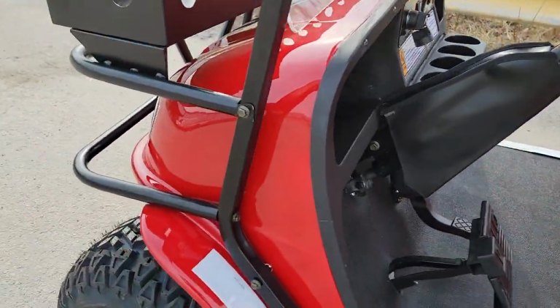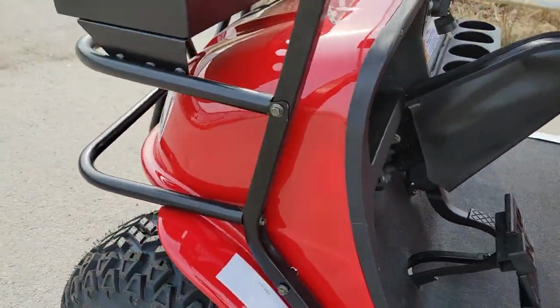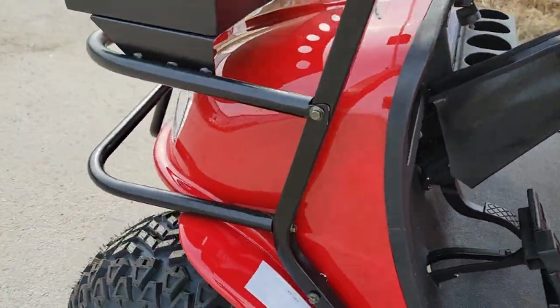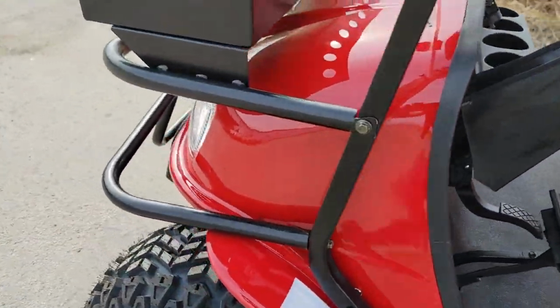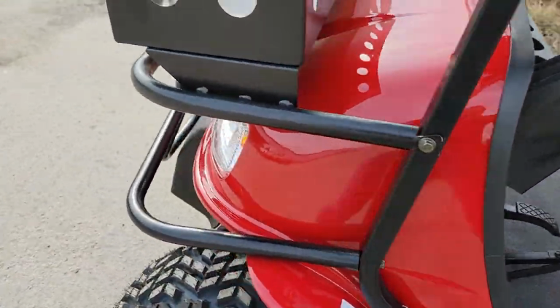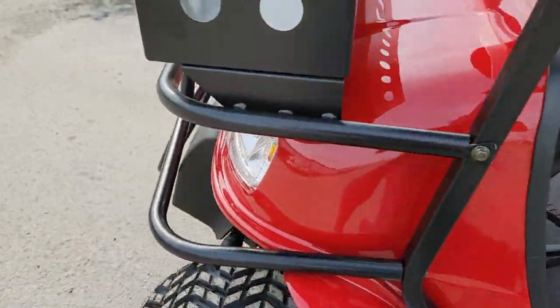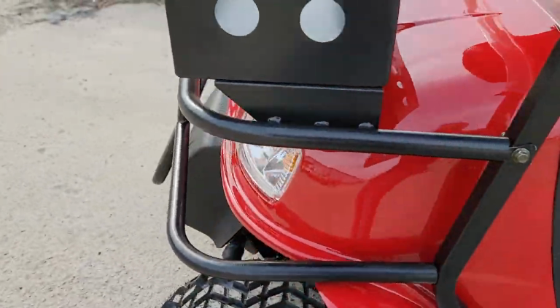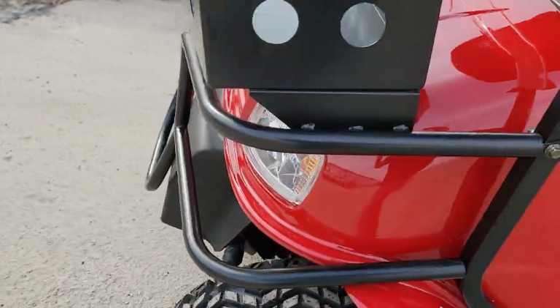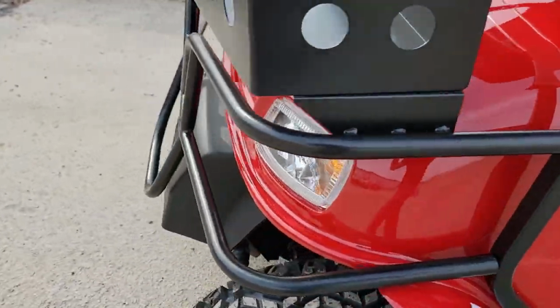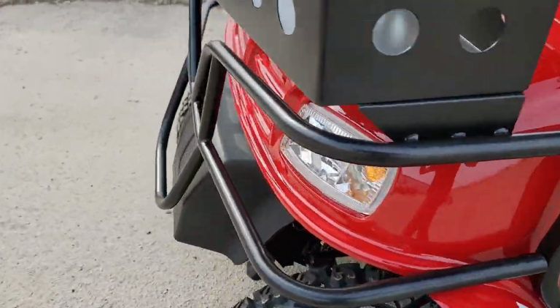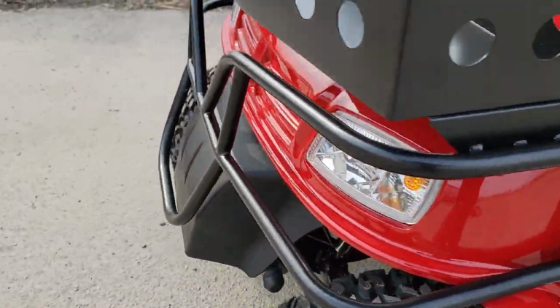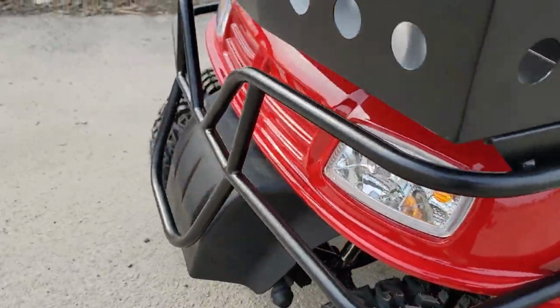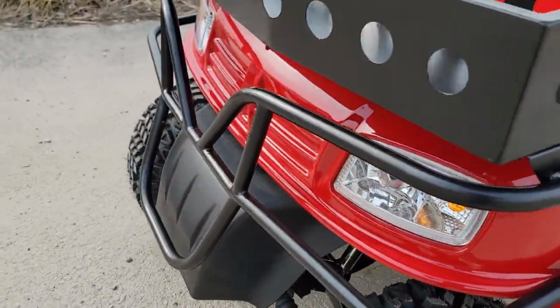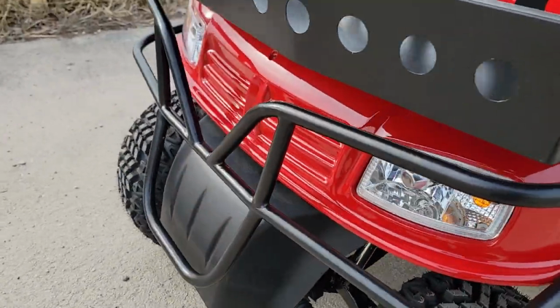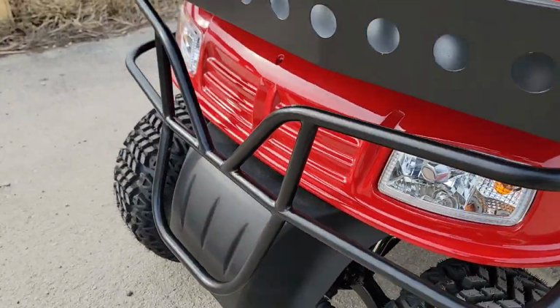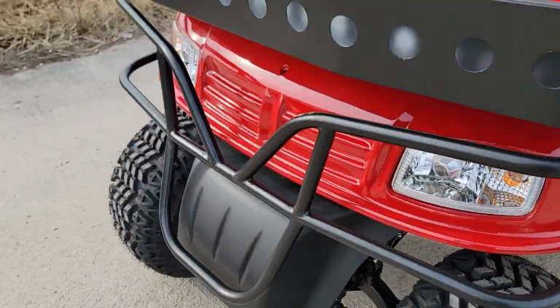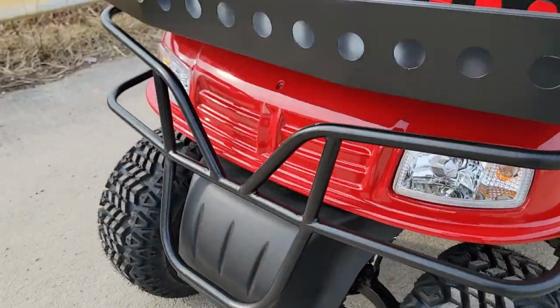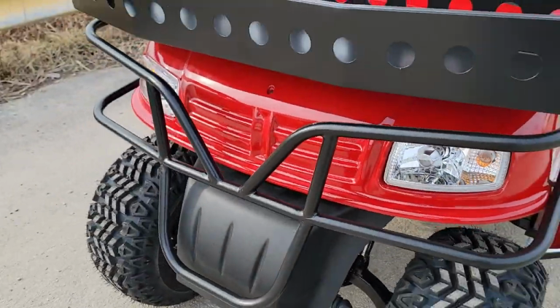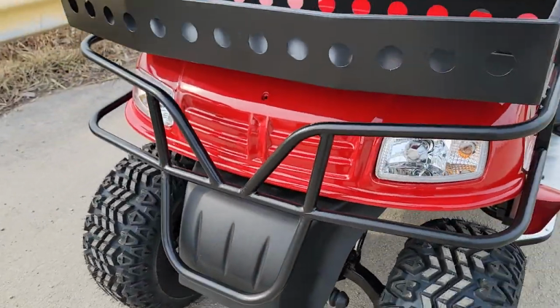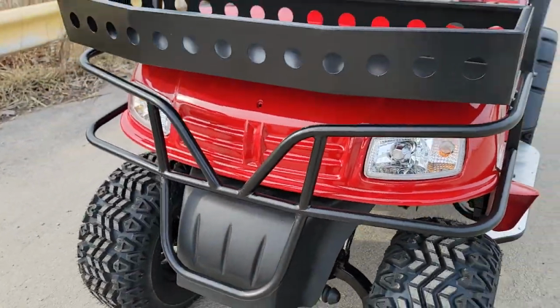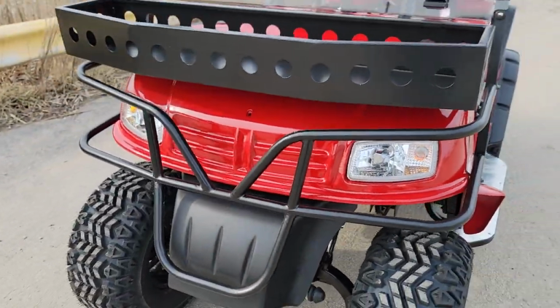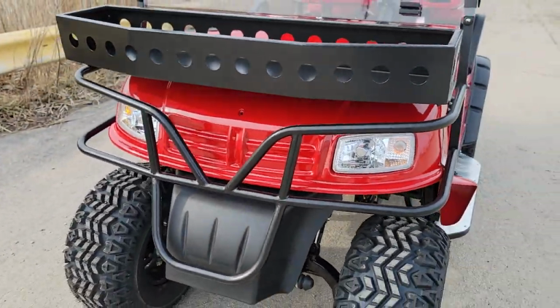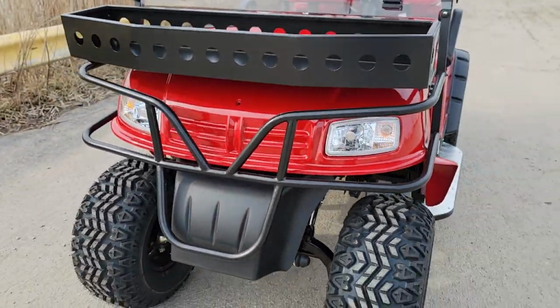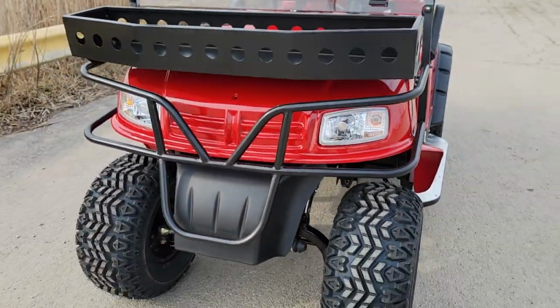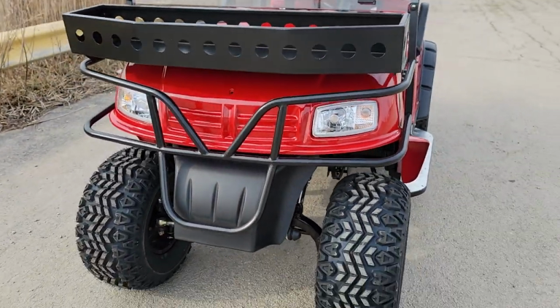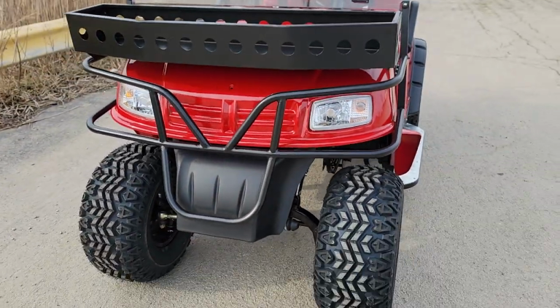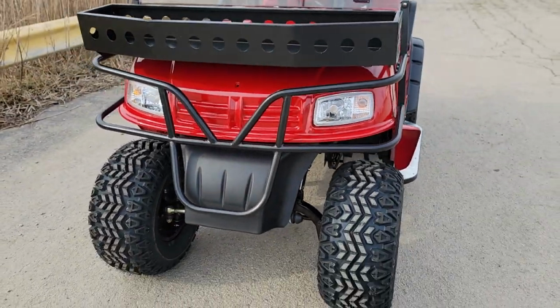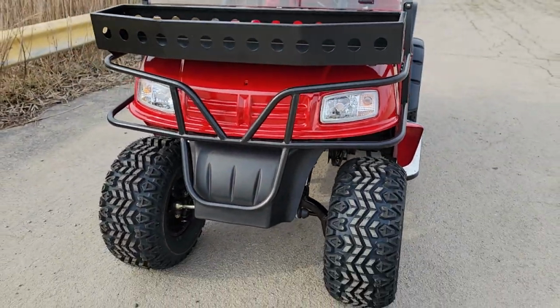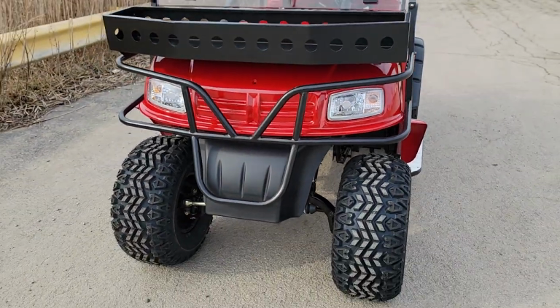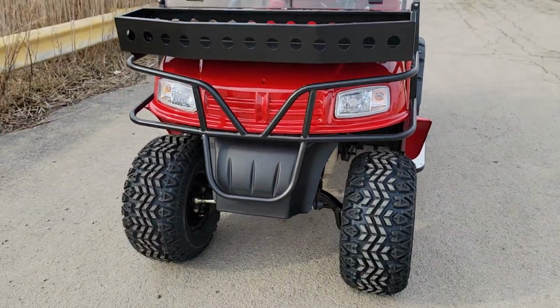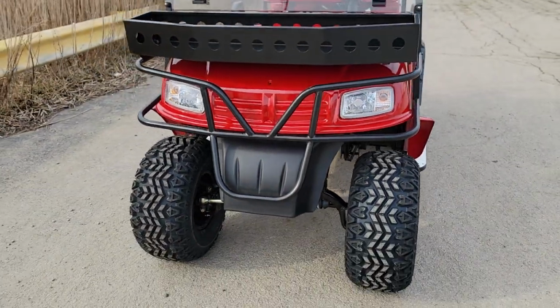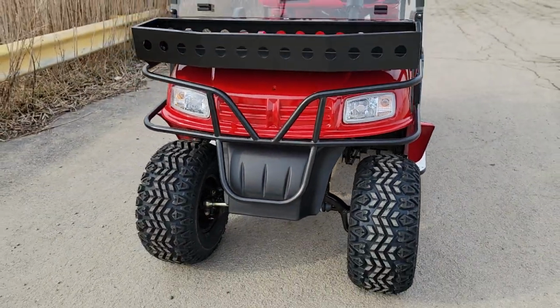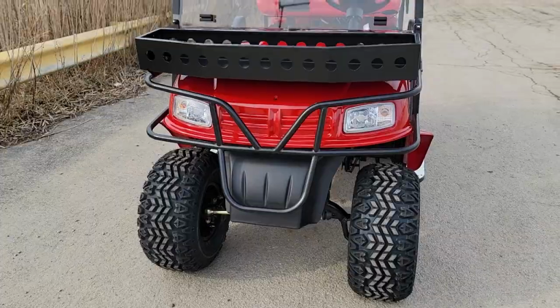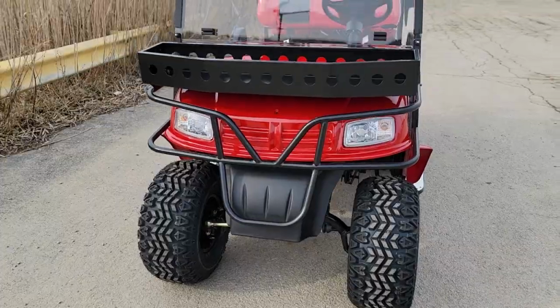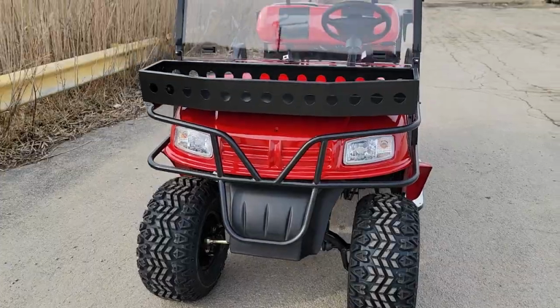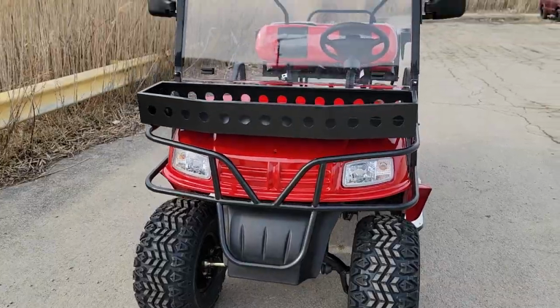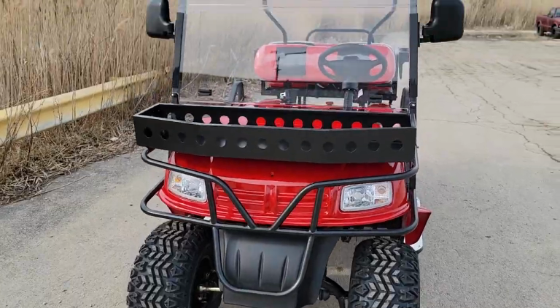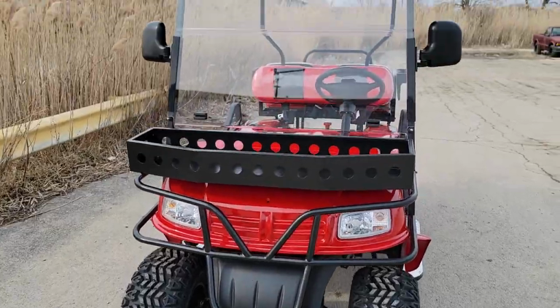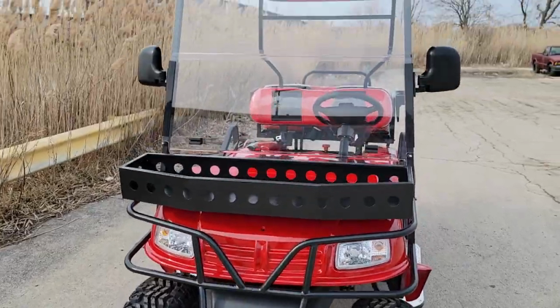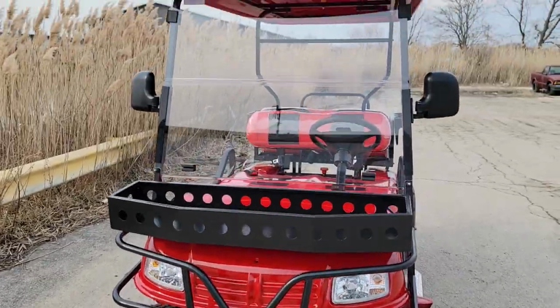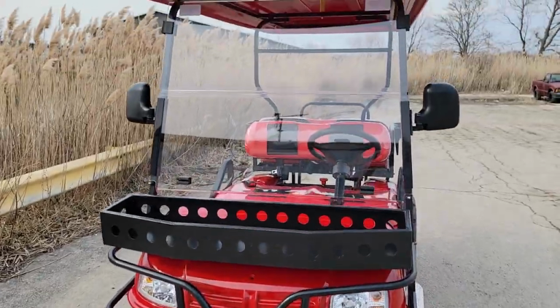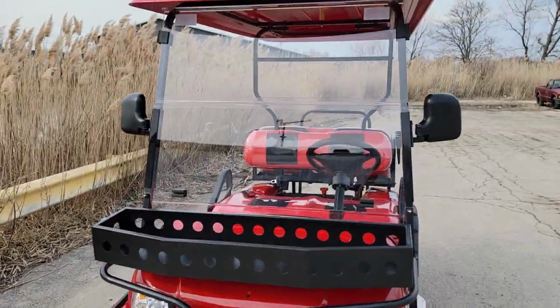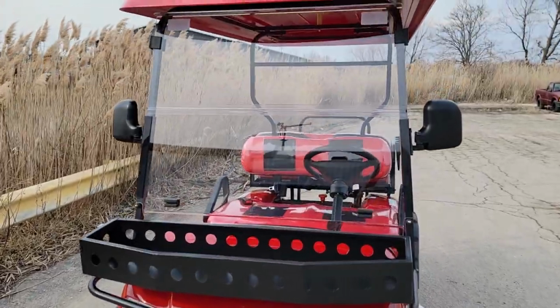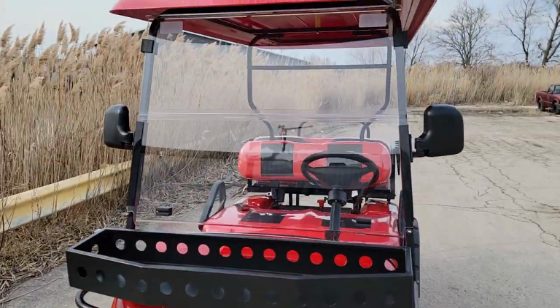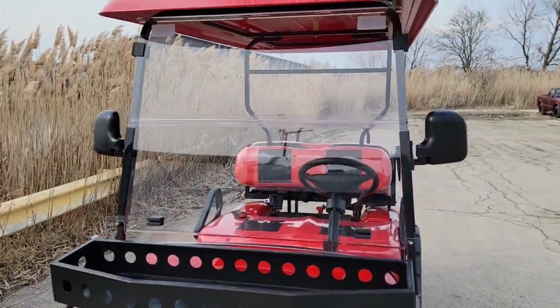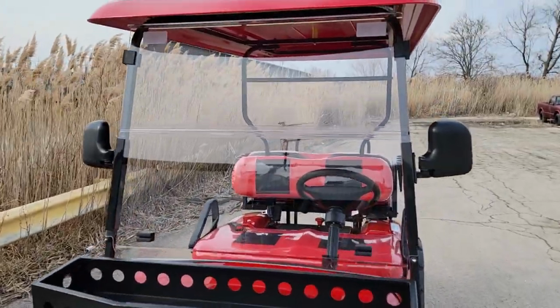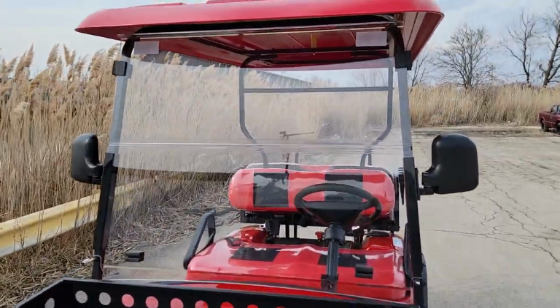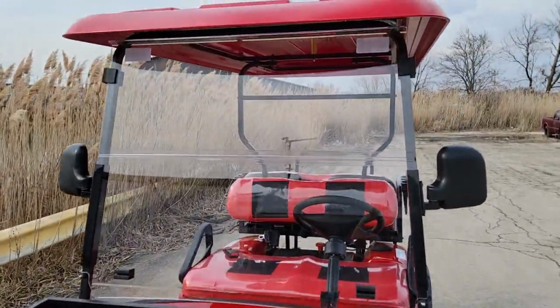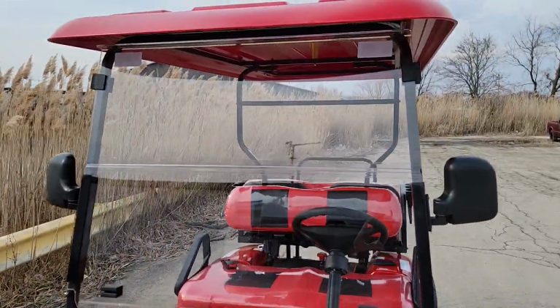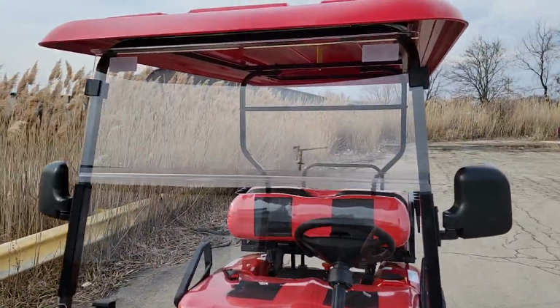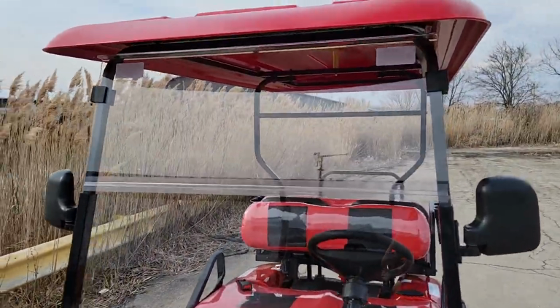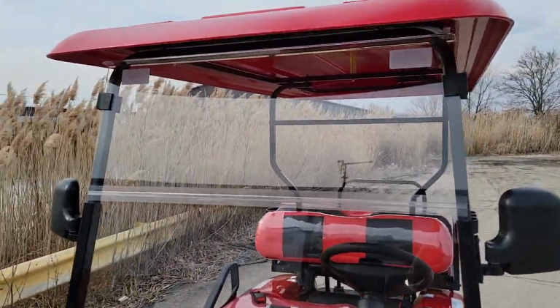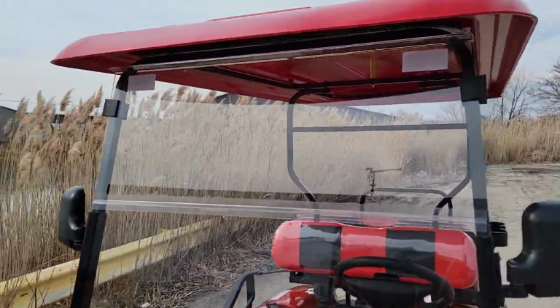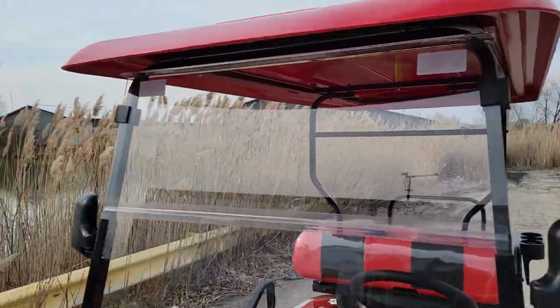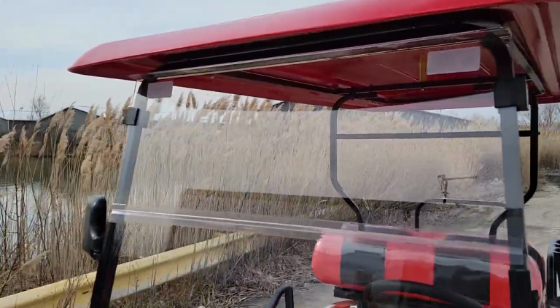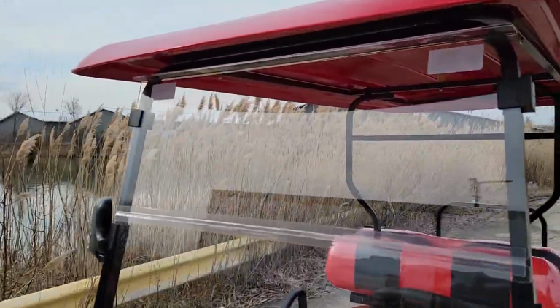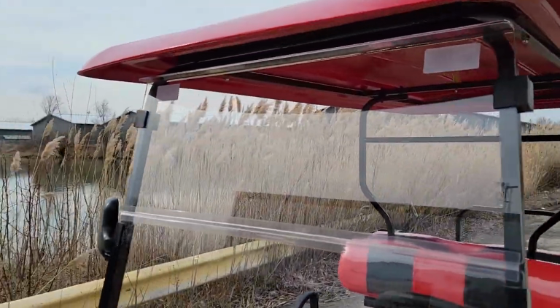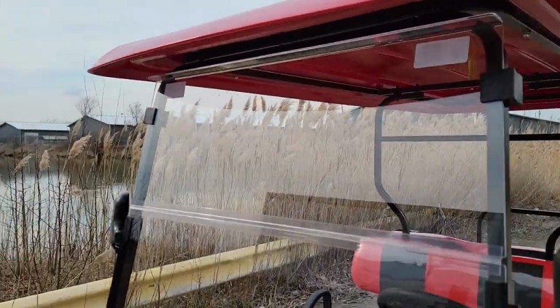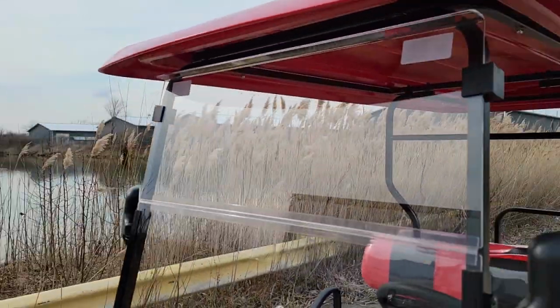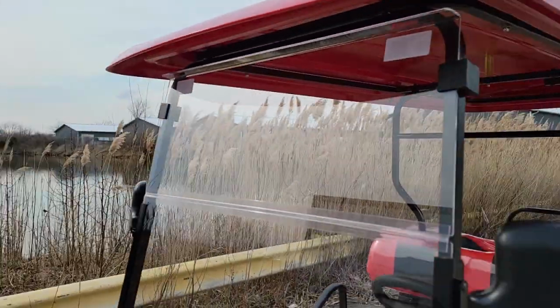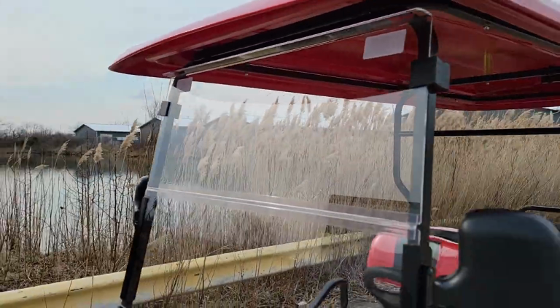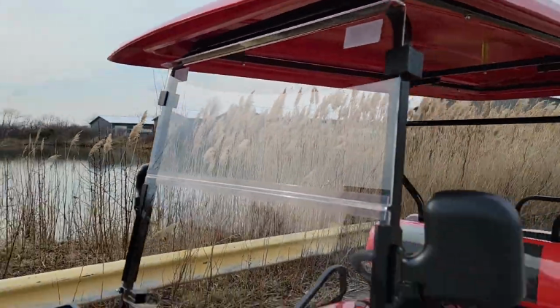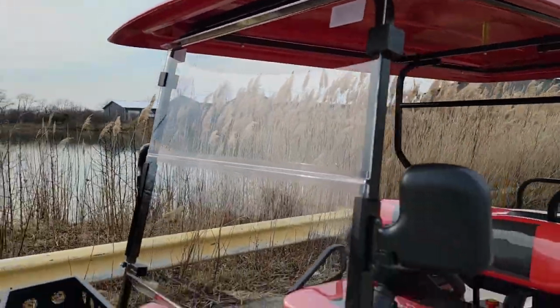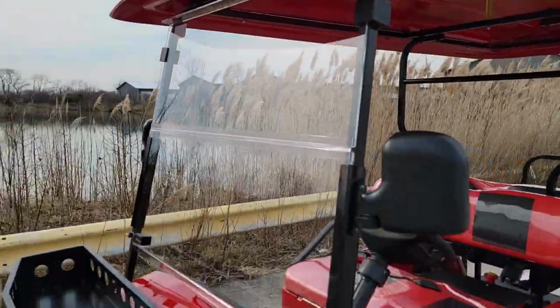We do have this model in a few different colors. We've got red, white, black, and blue.